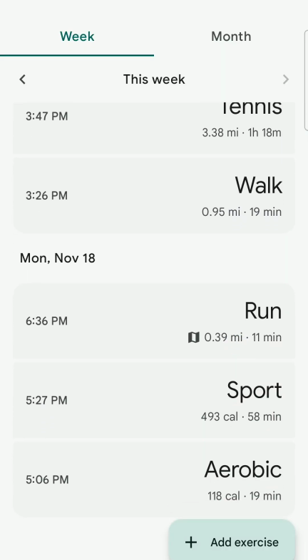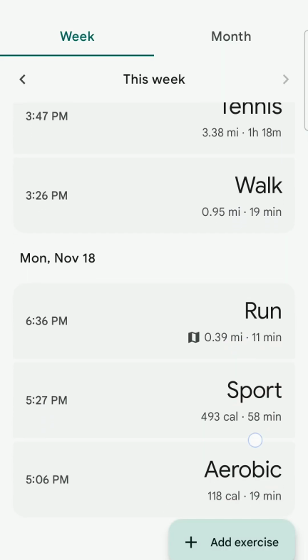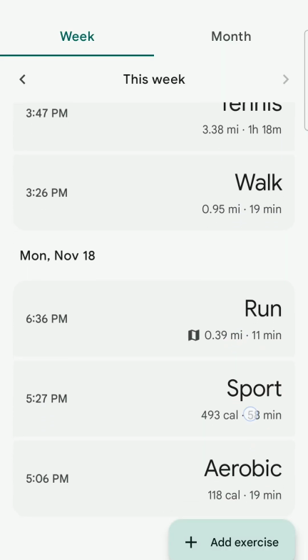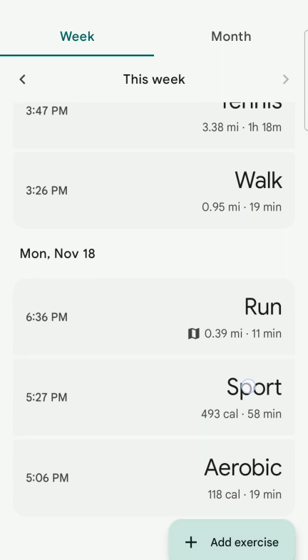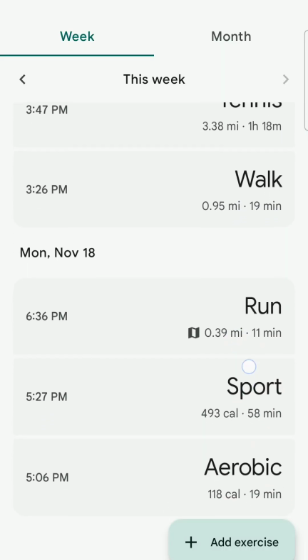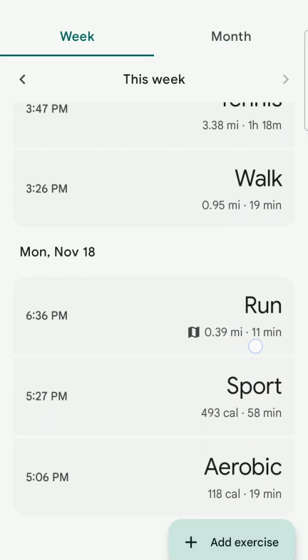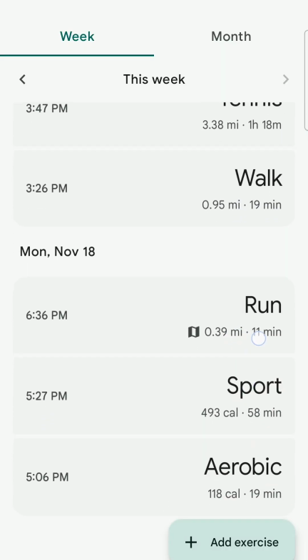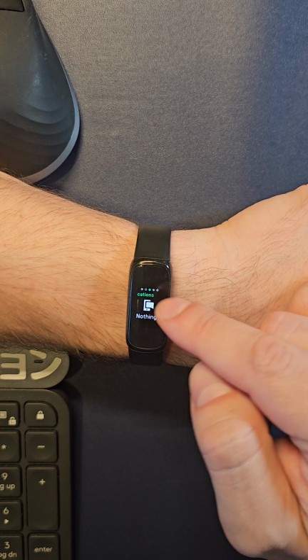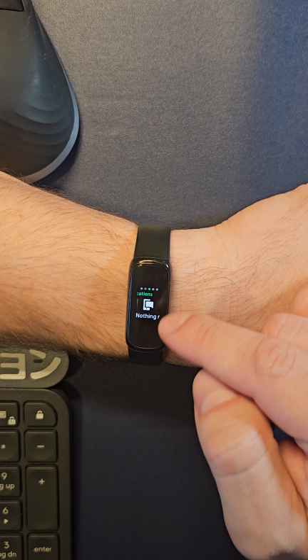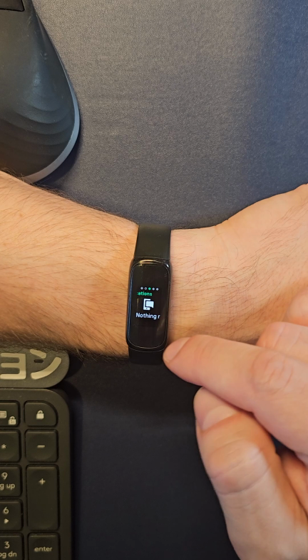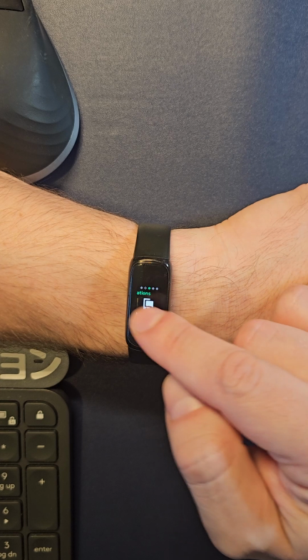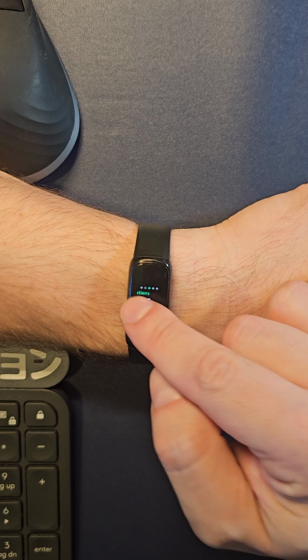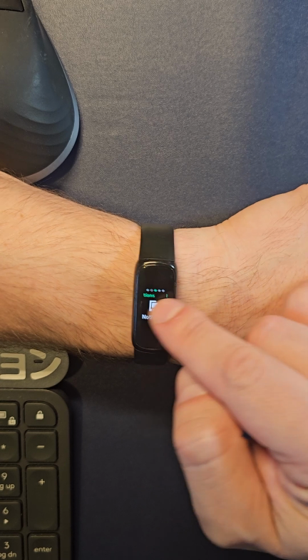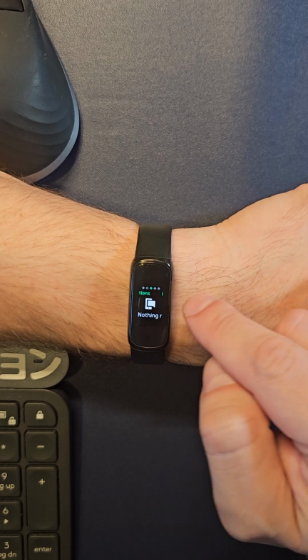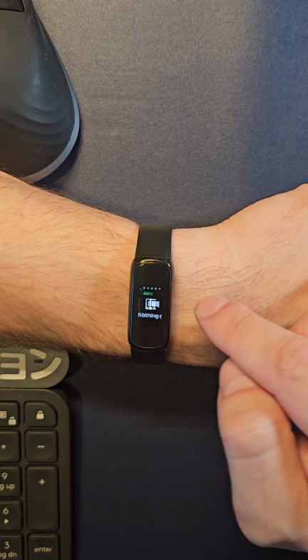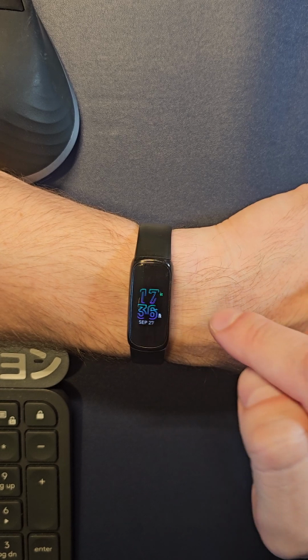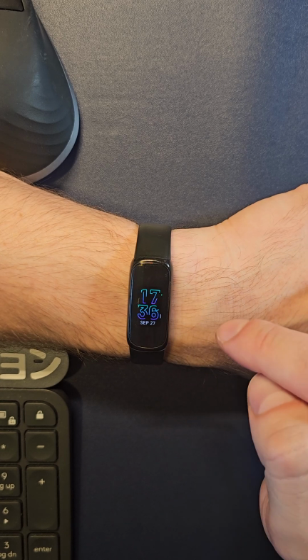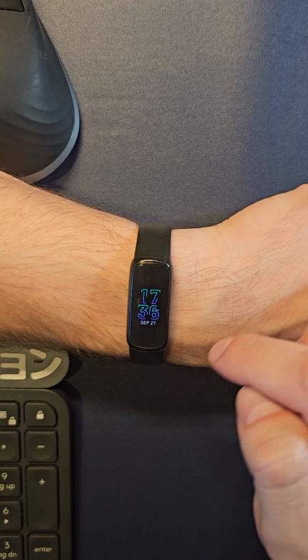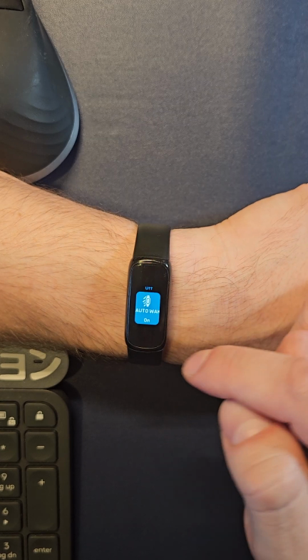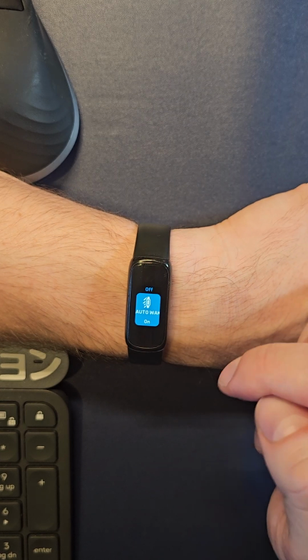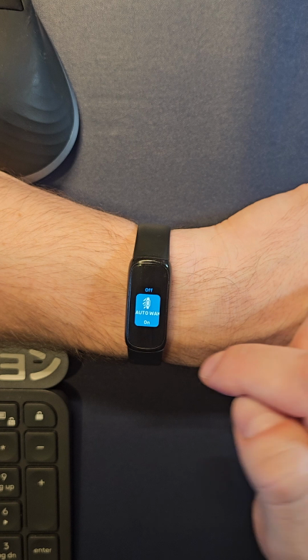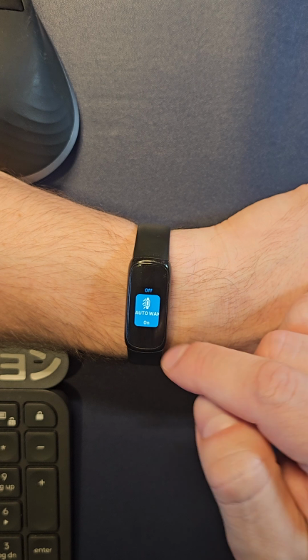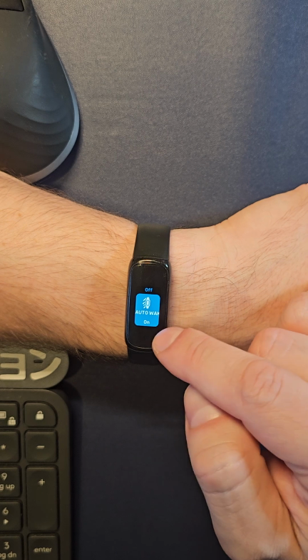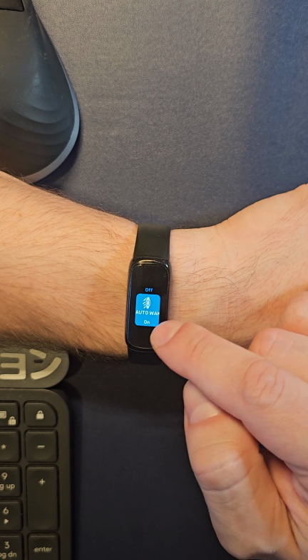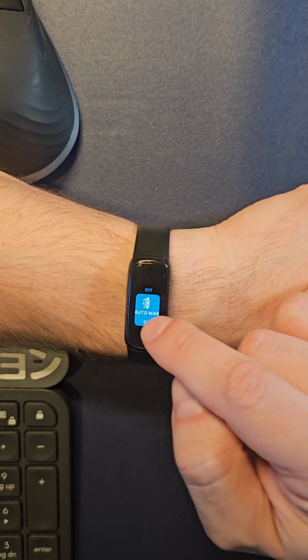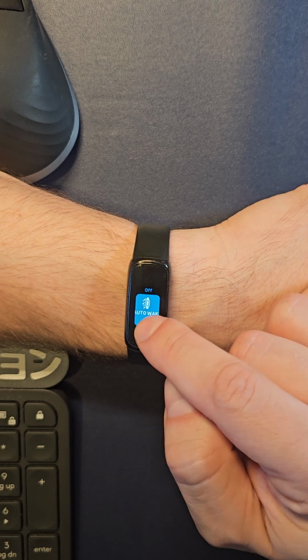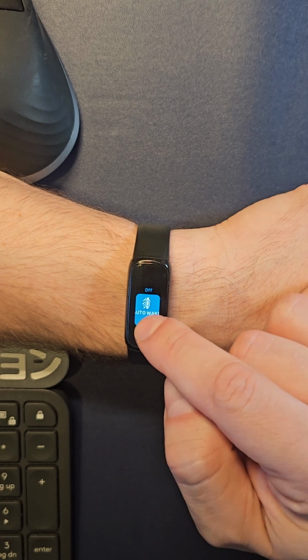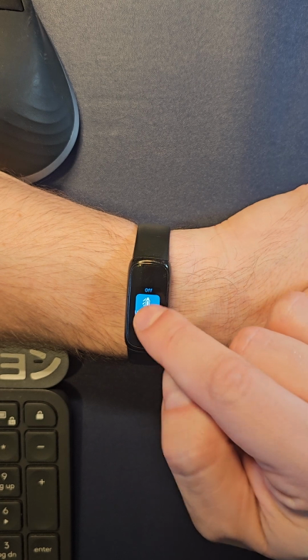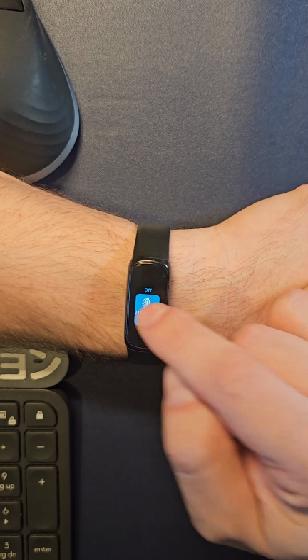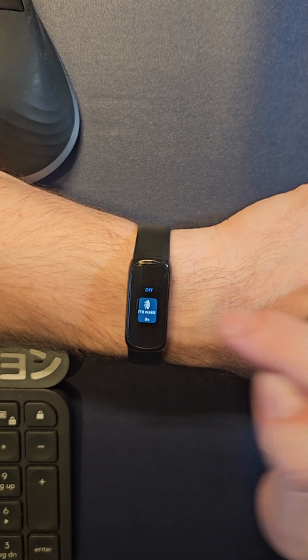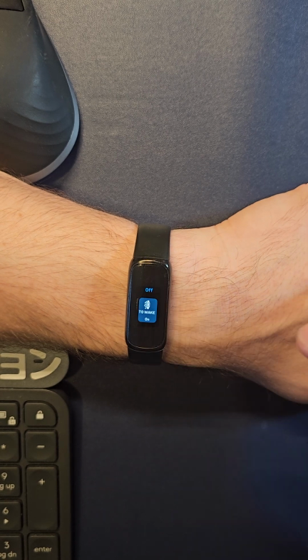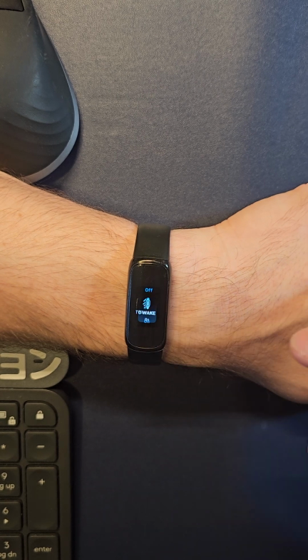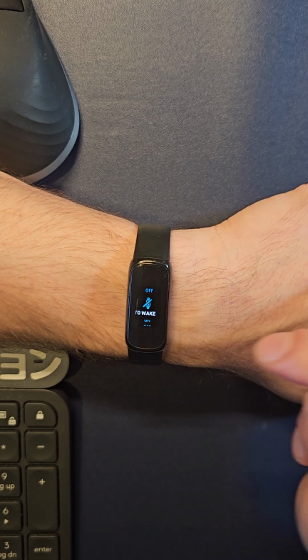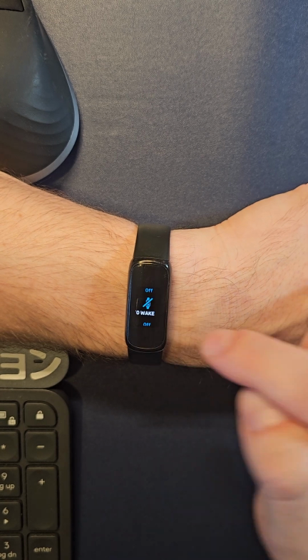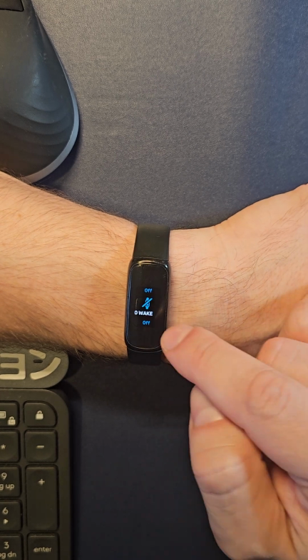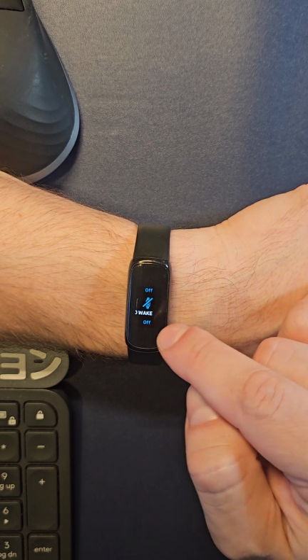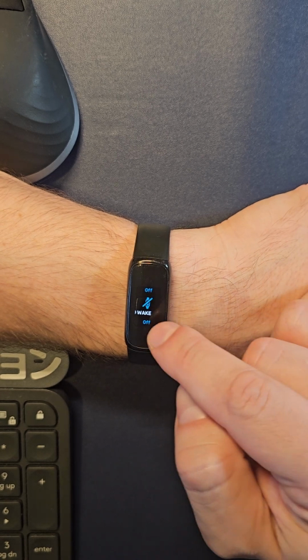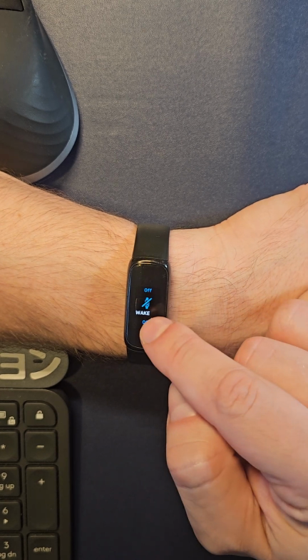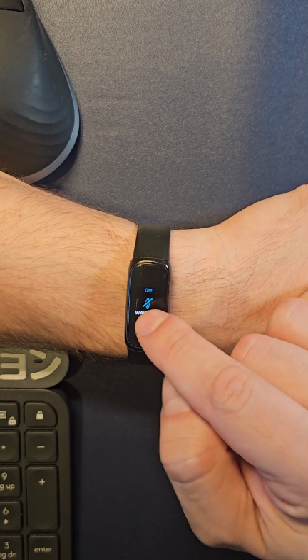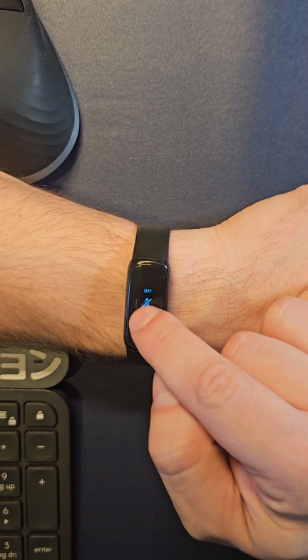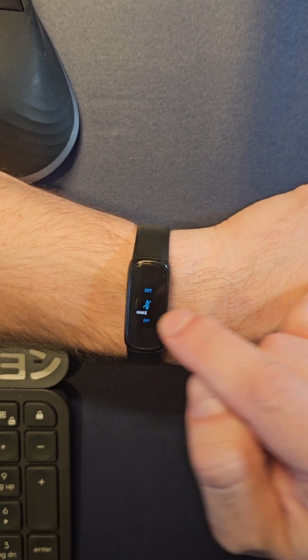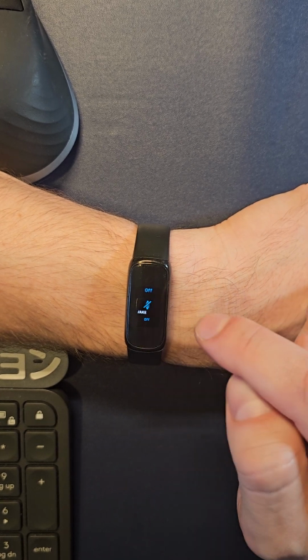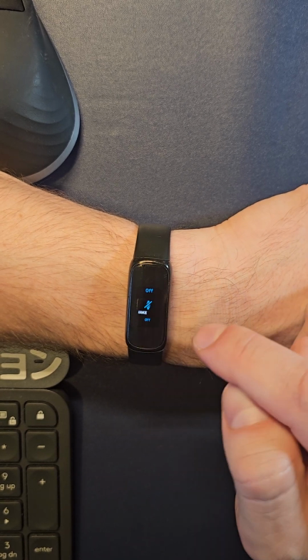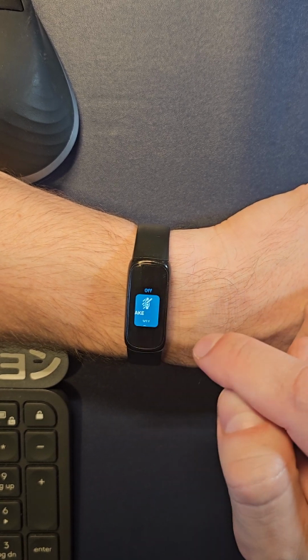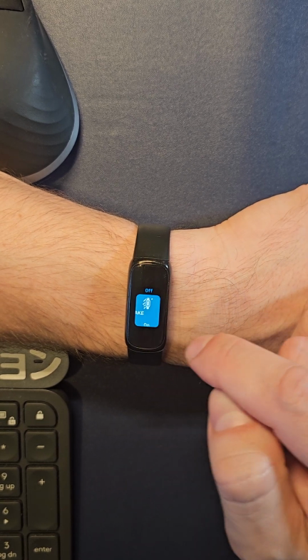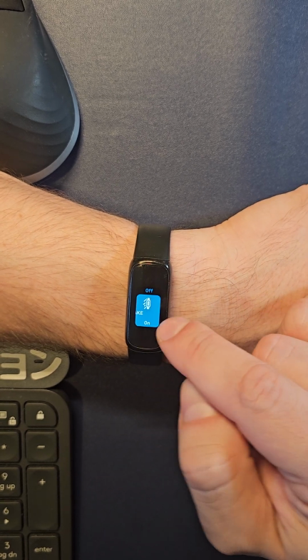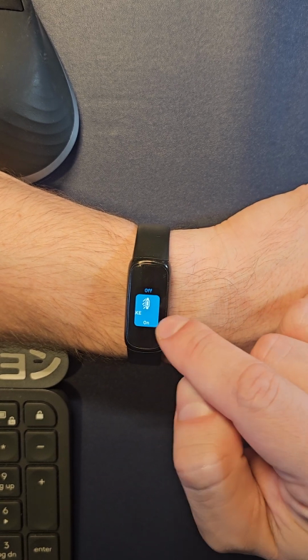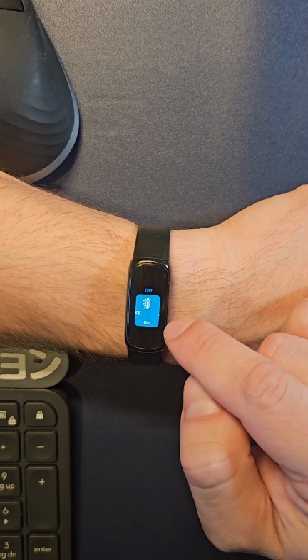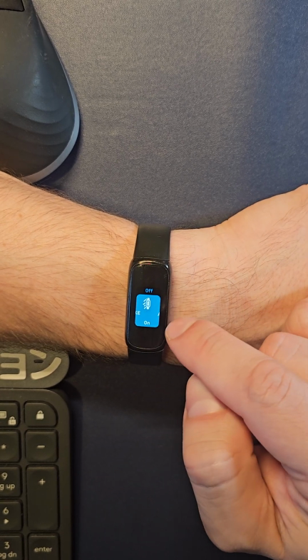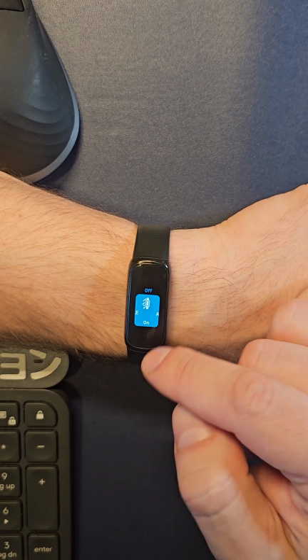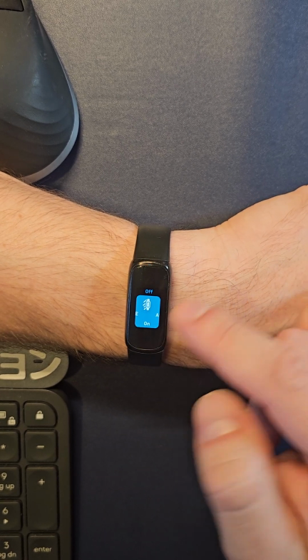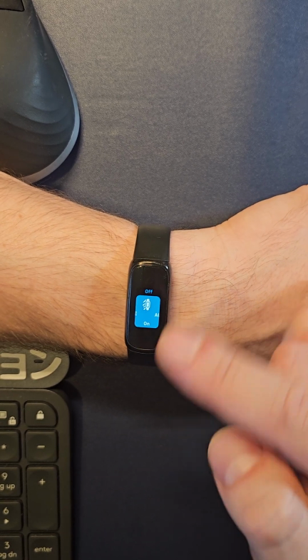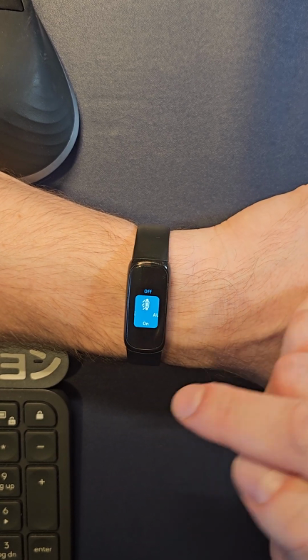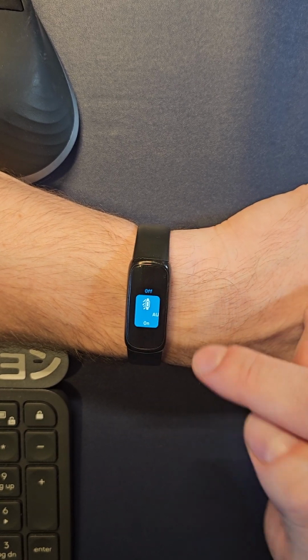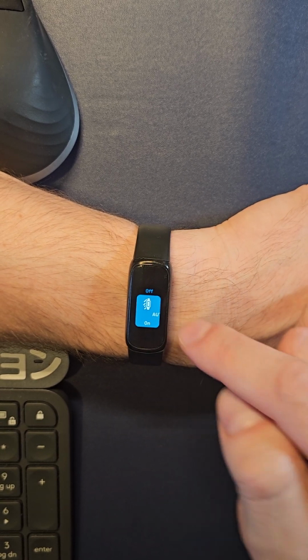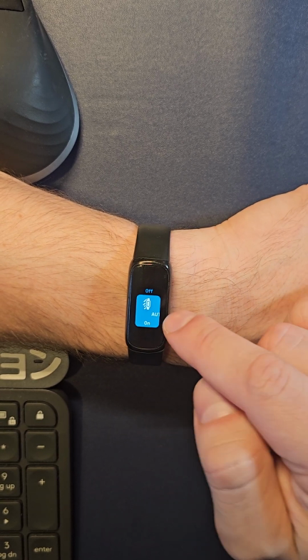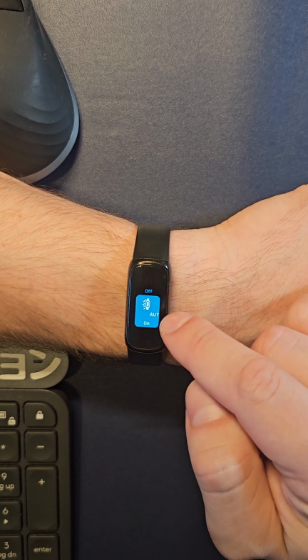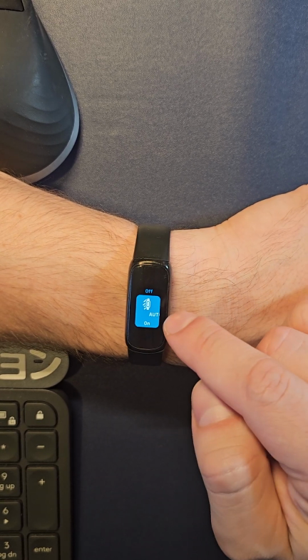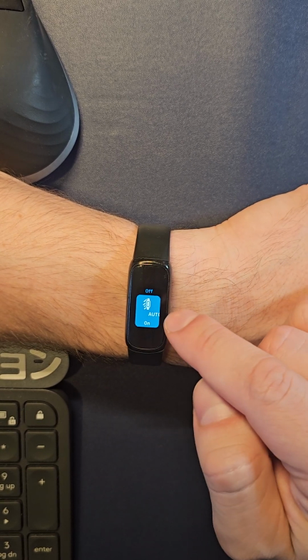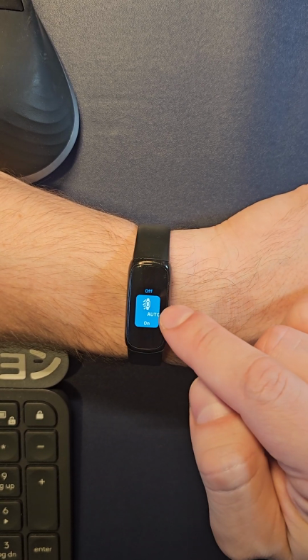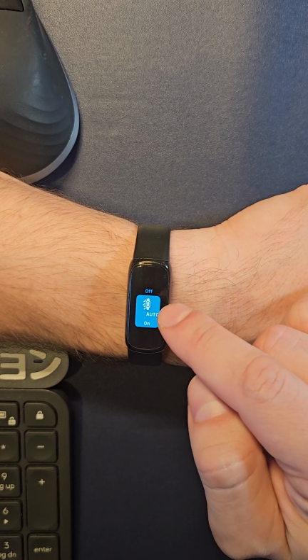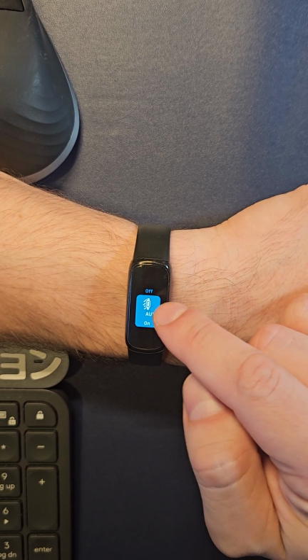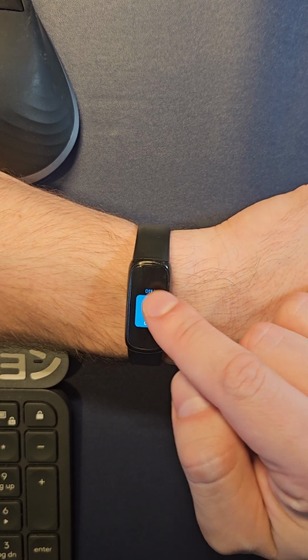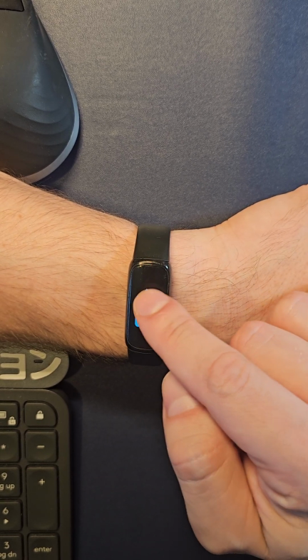Notifications — I have nothing to read here. Then up here, you can have your auto wake; I like to keep it on so when I flick it up it'll show me.